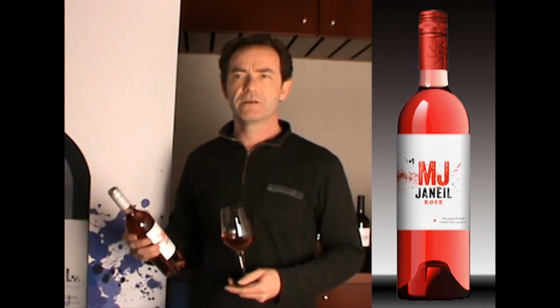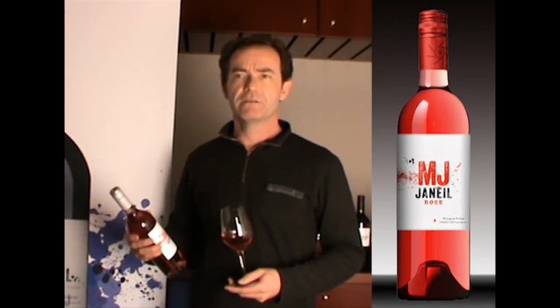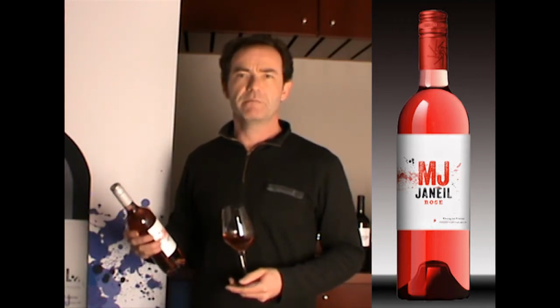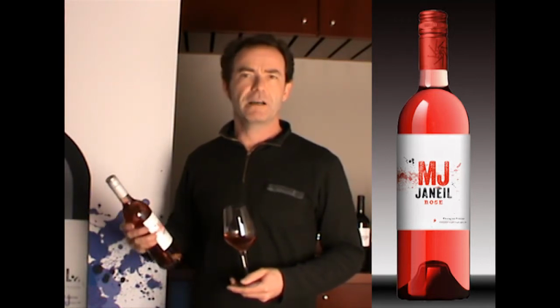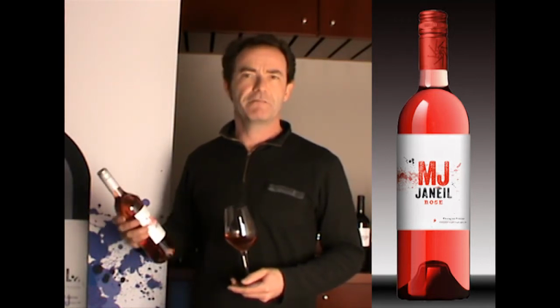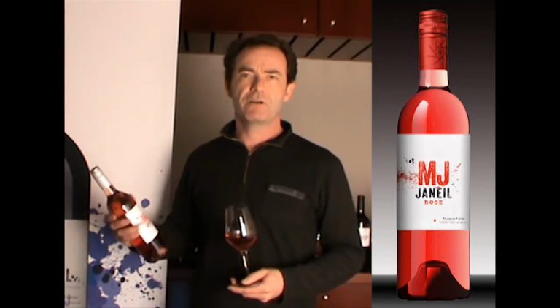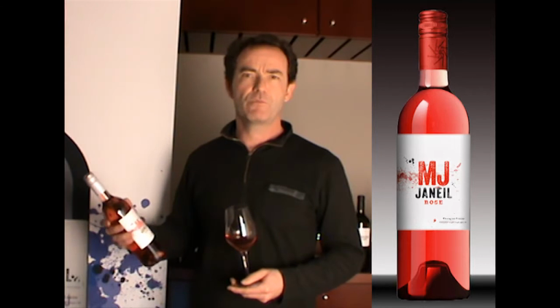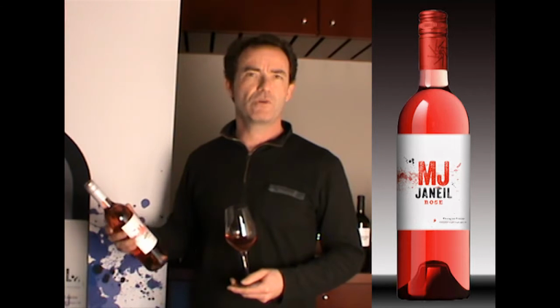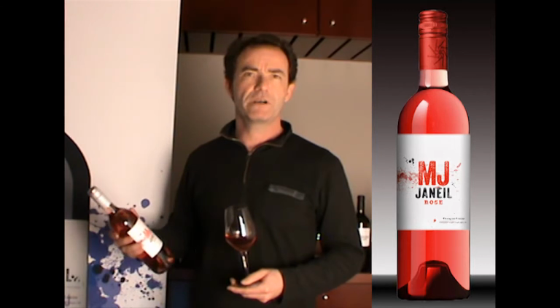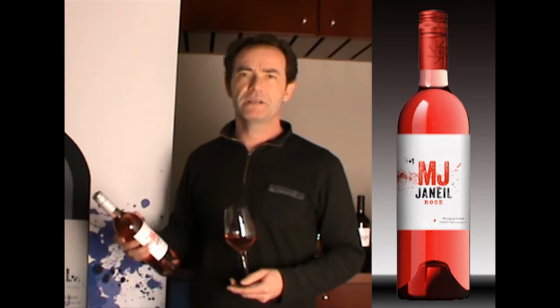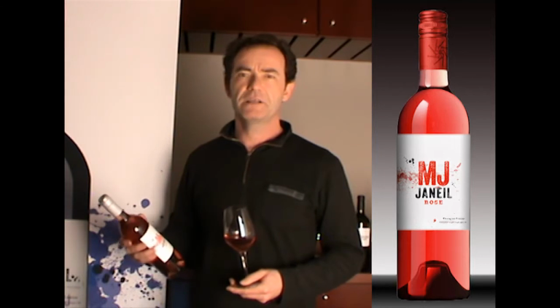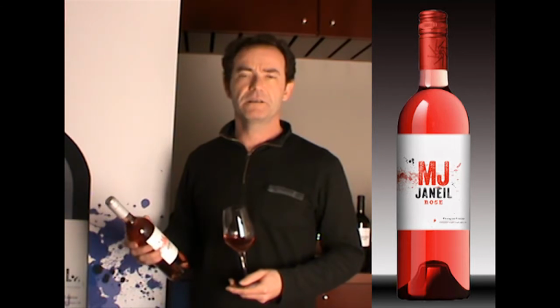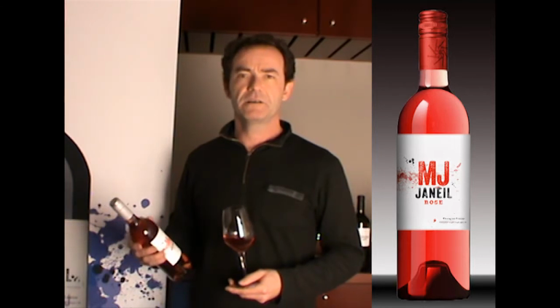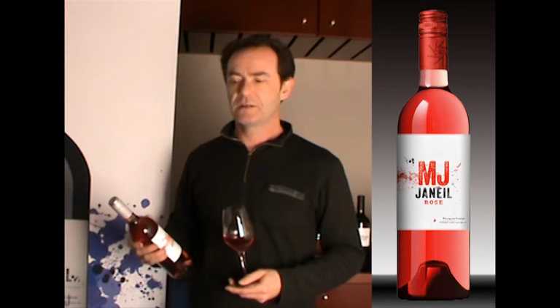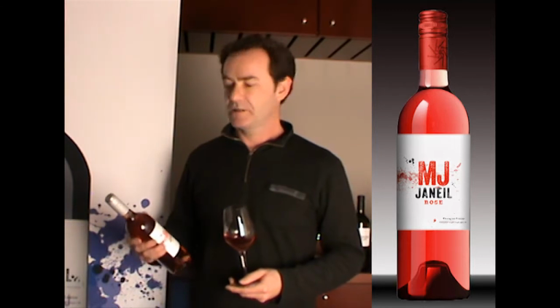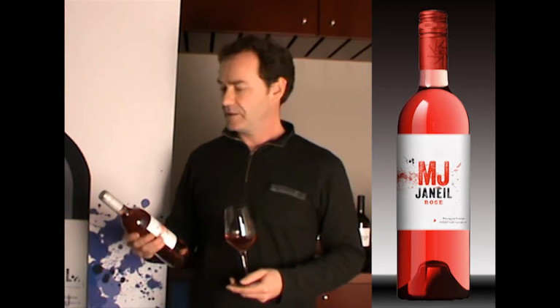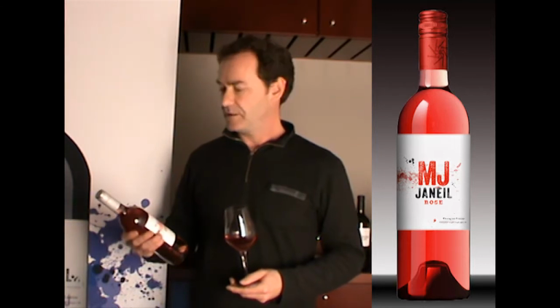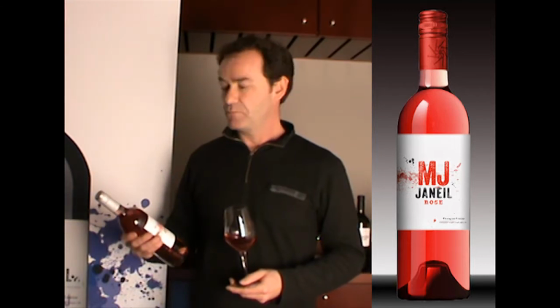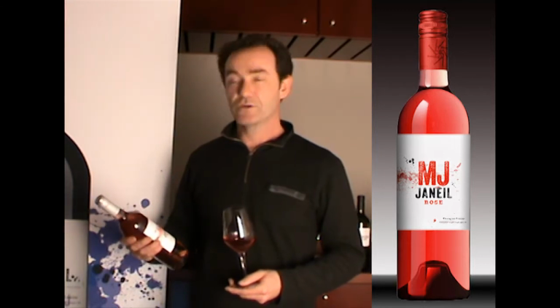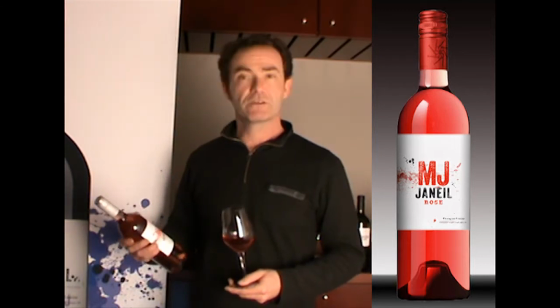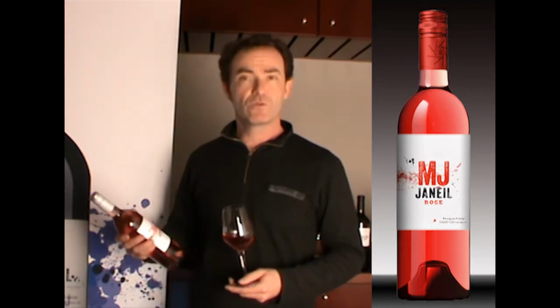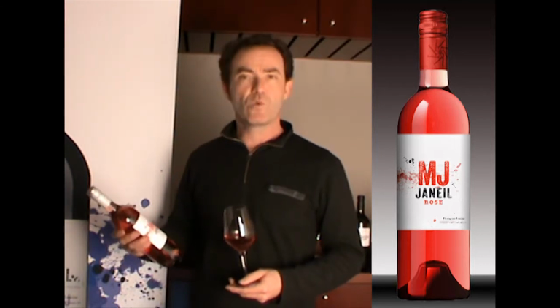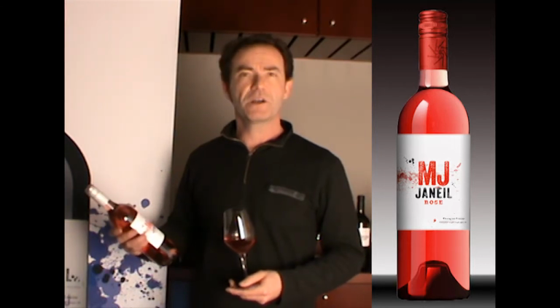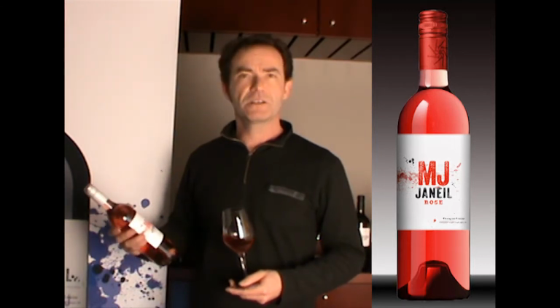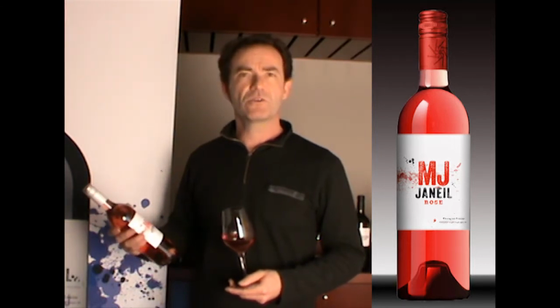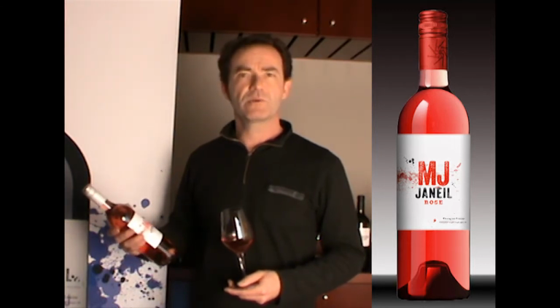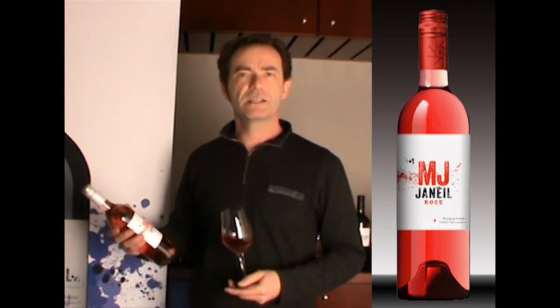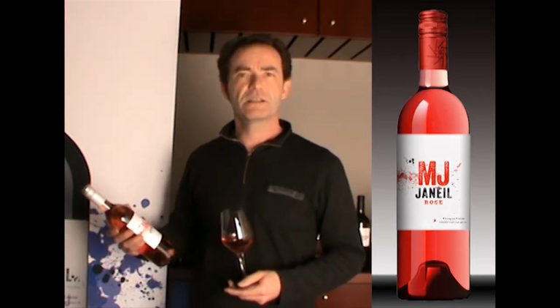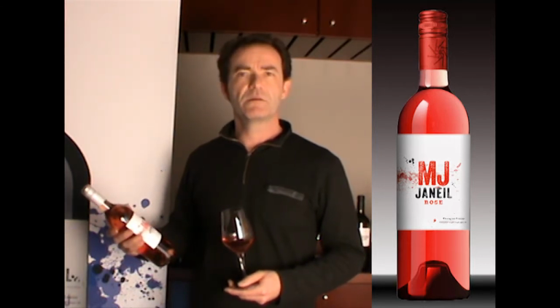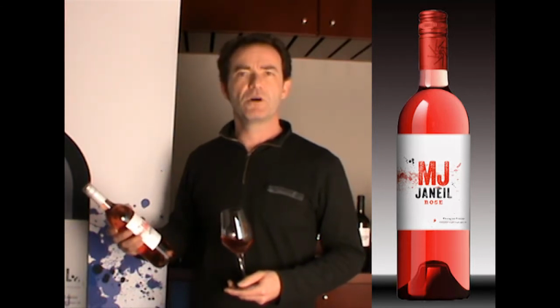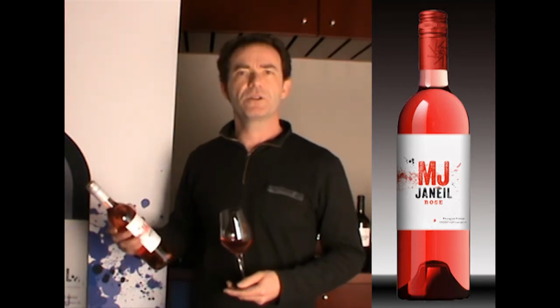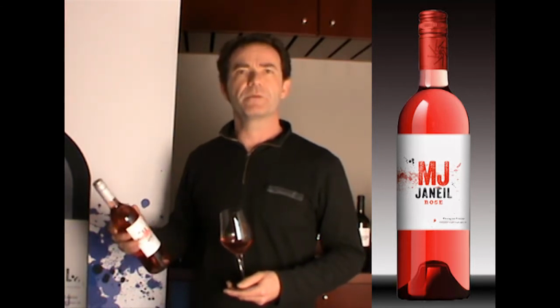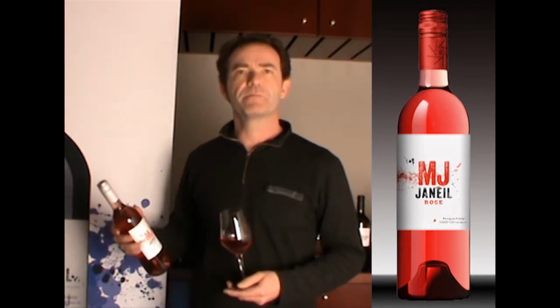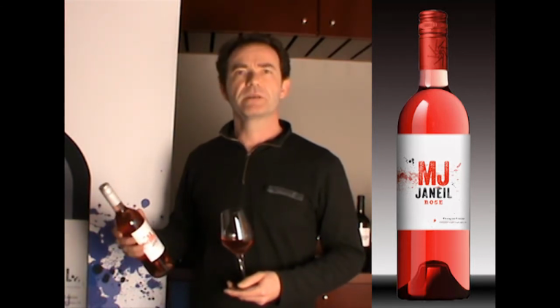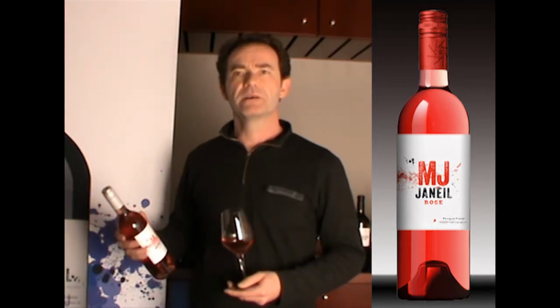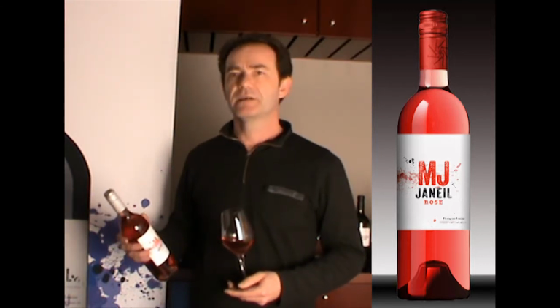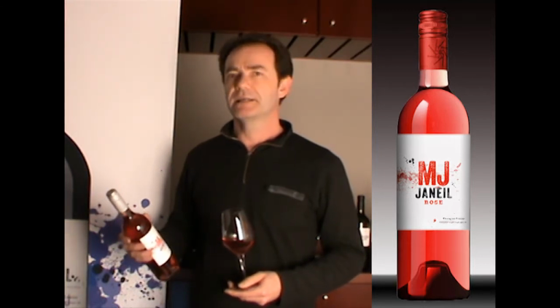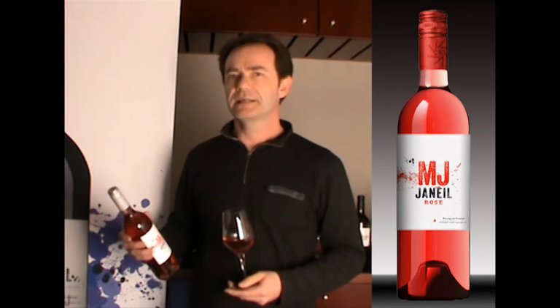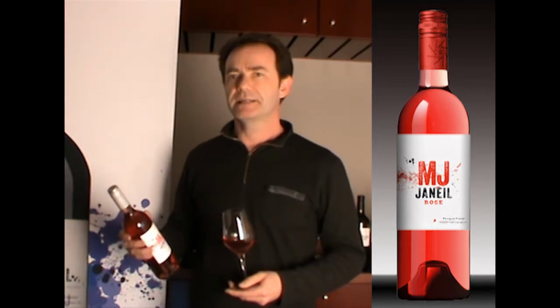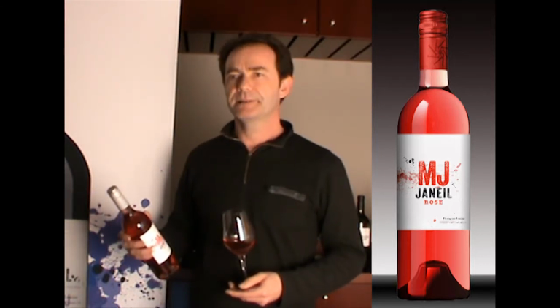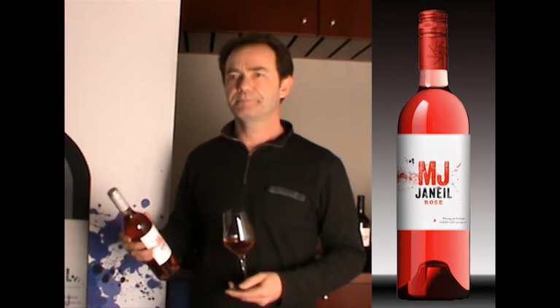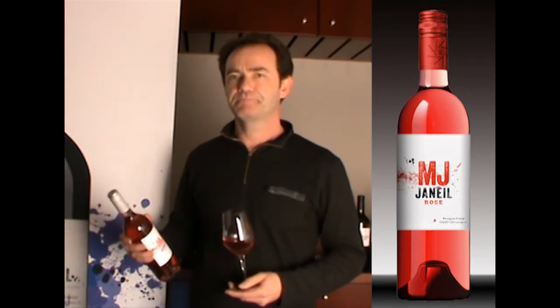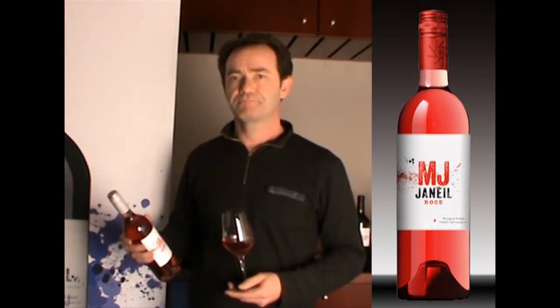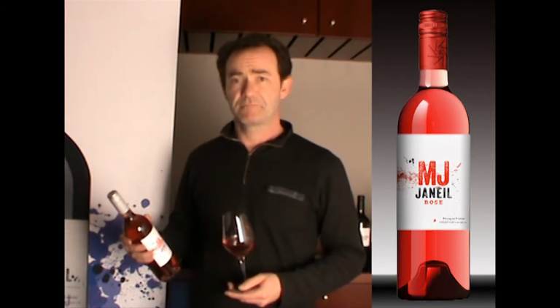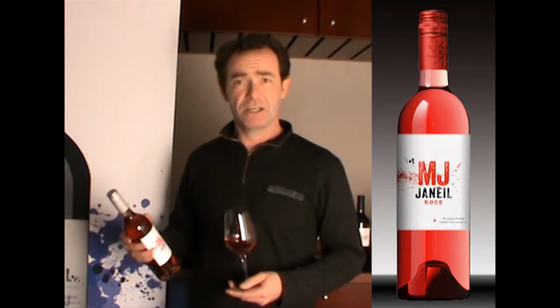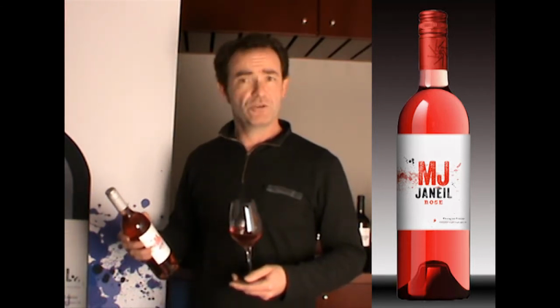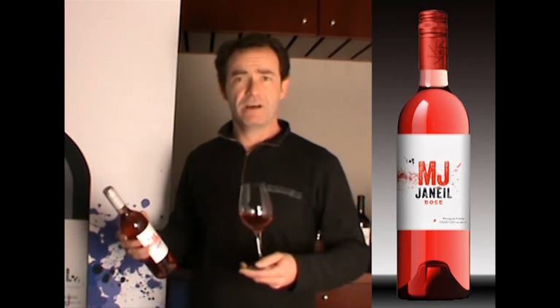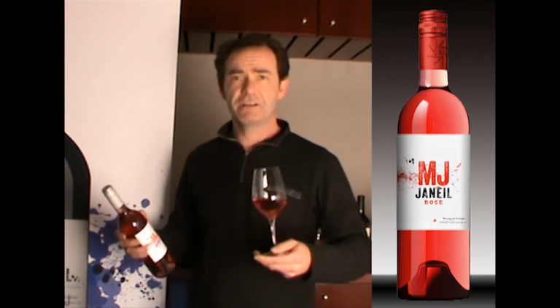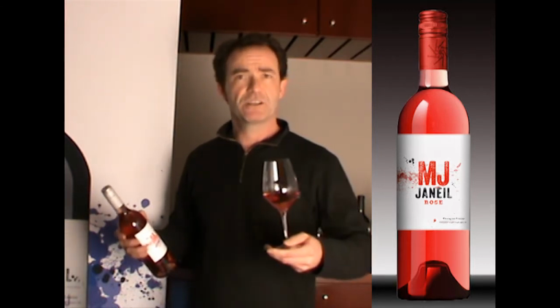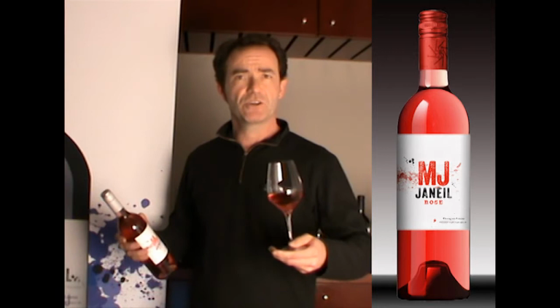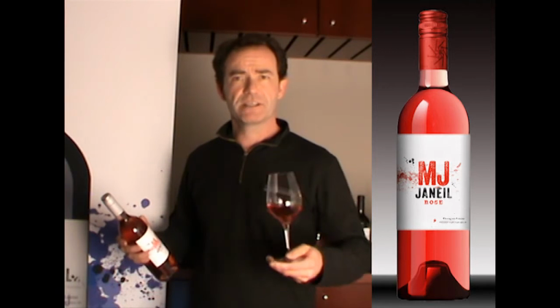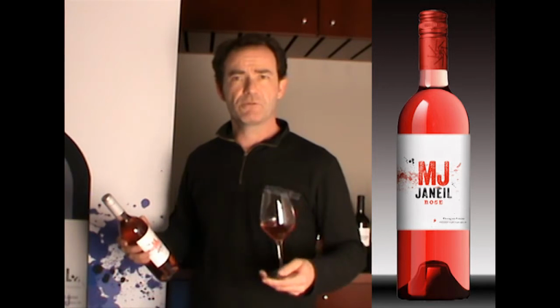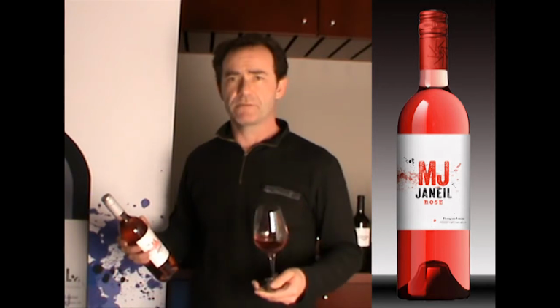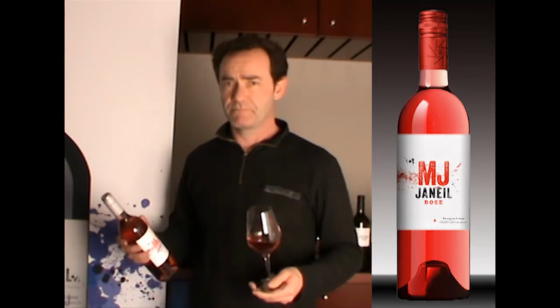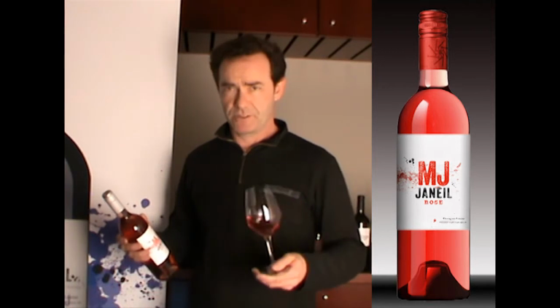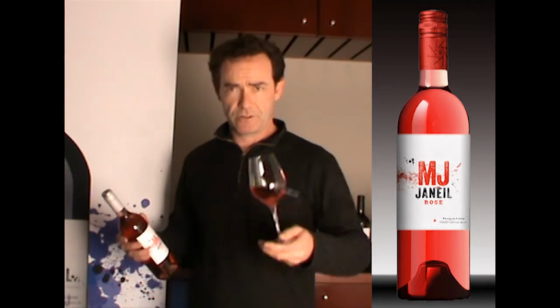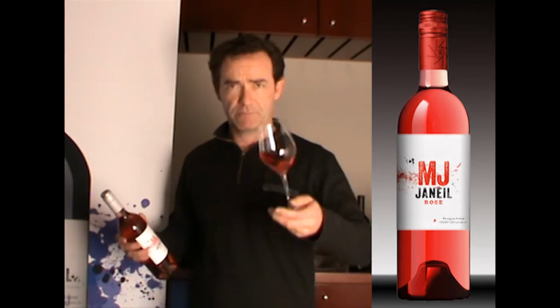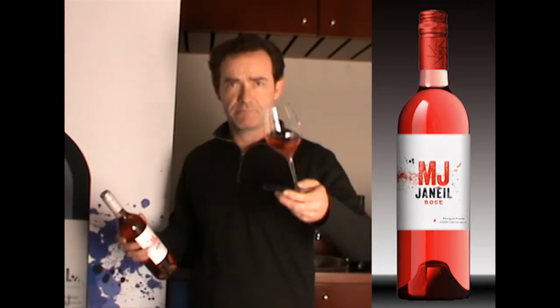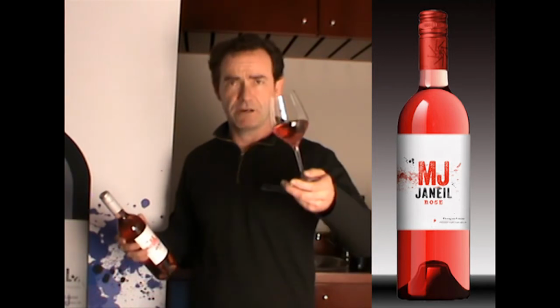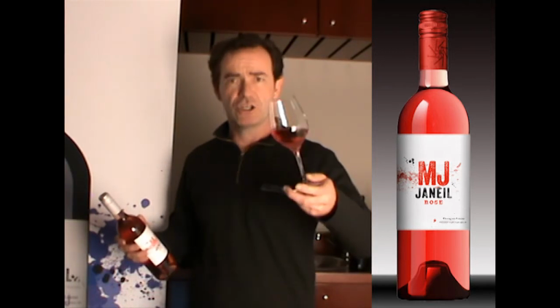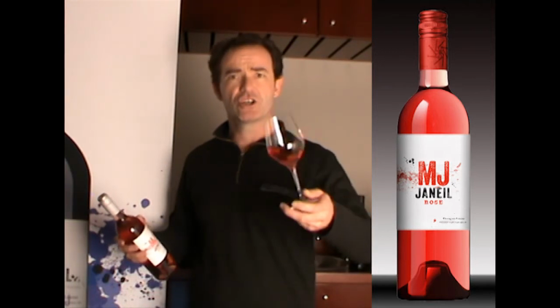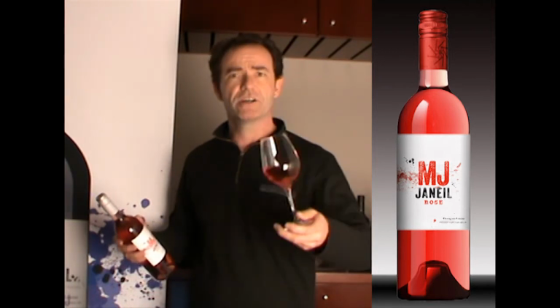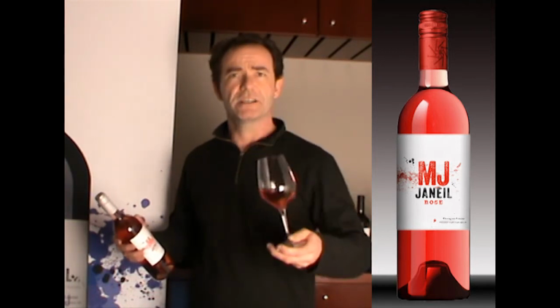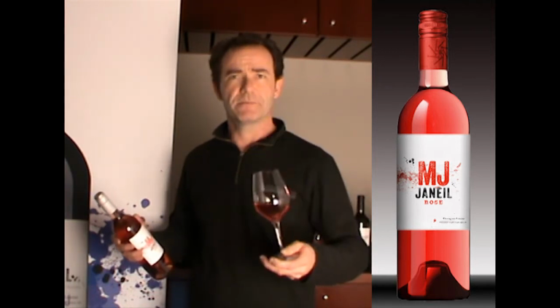Then we make an early bottling at the beginning of the next year. By February, most of the wine is already in the bottle and you have it on your table. So, enjoy it!